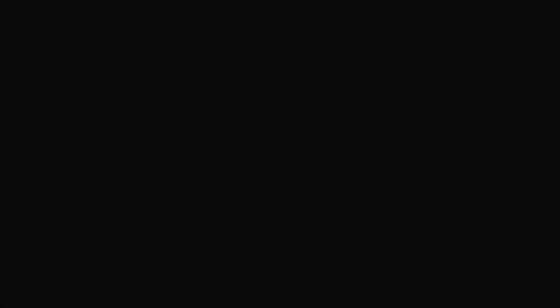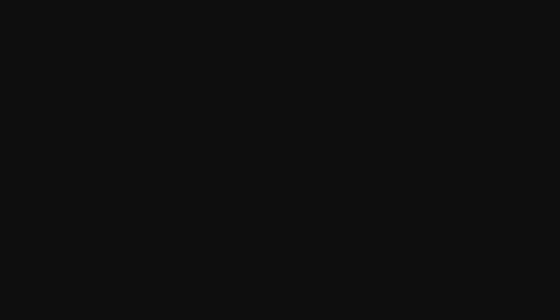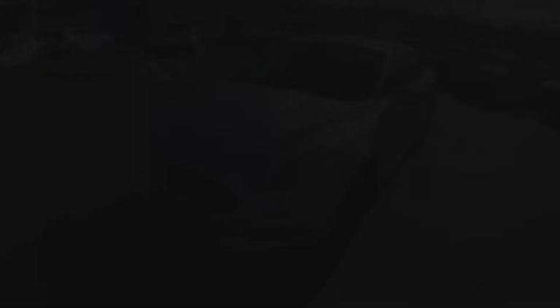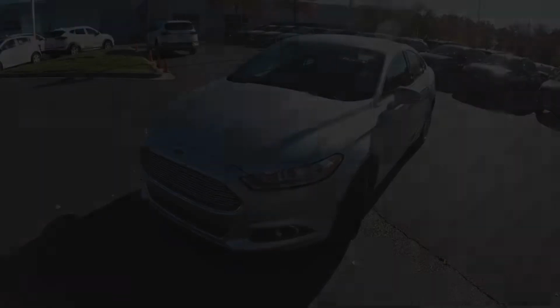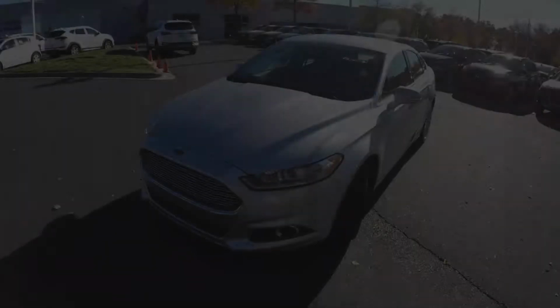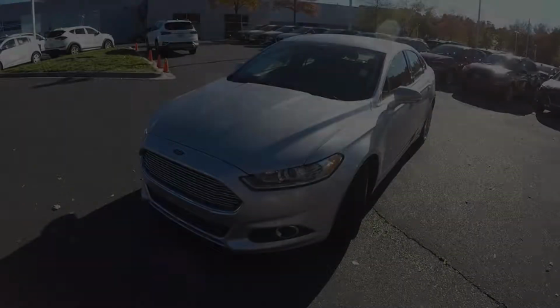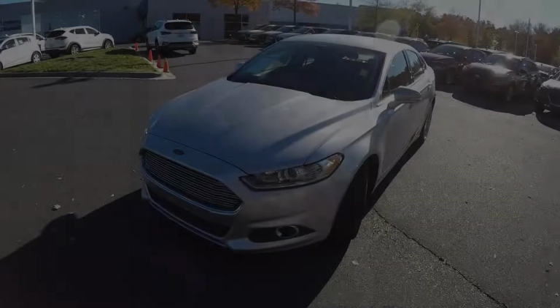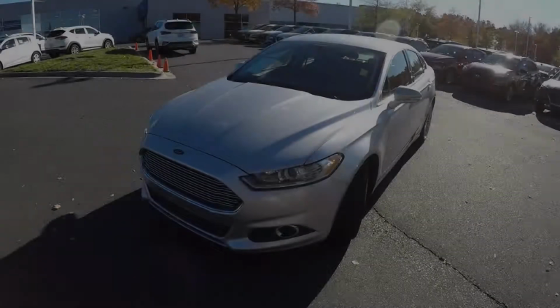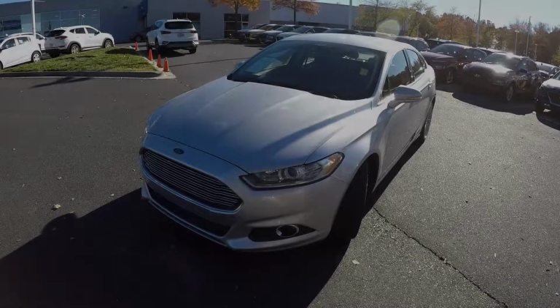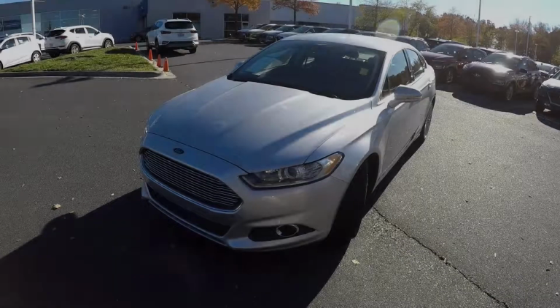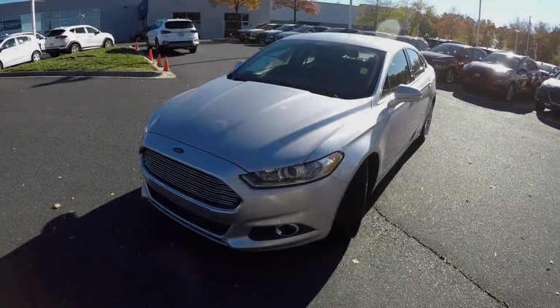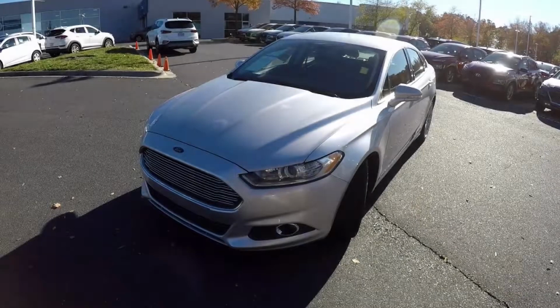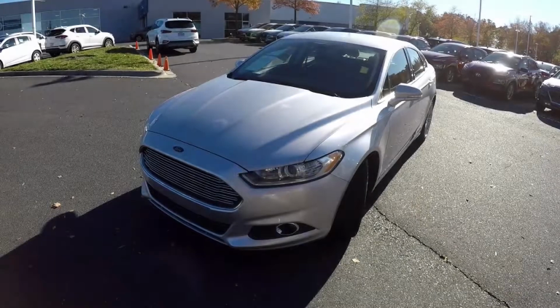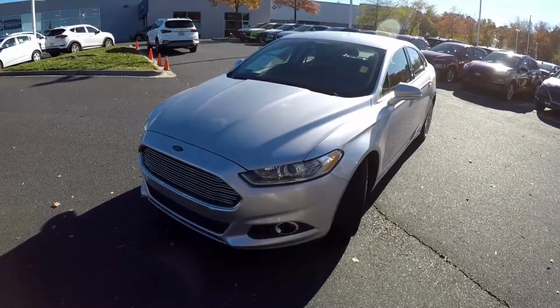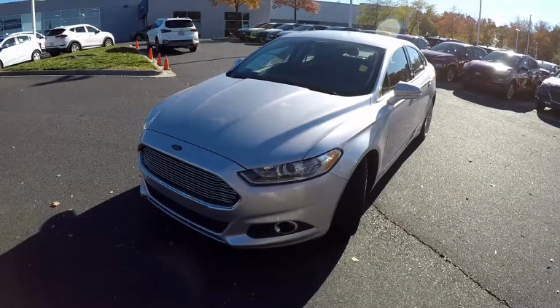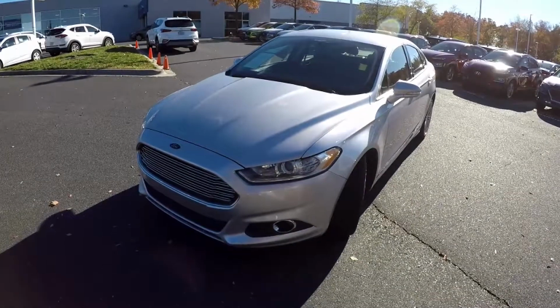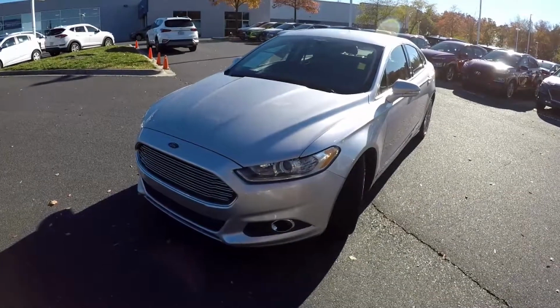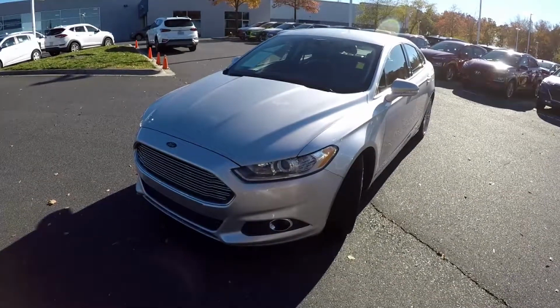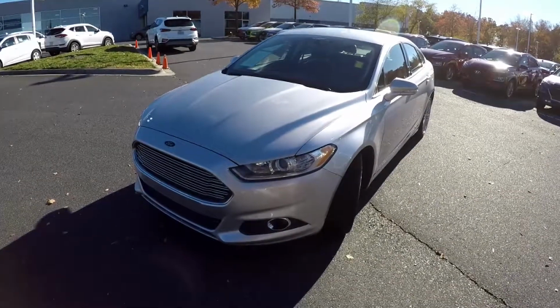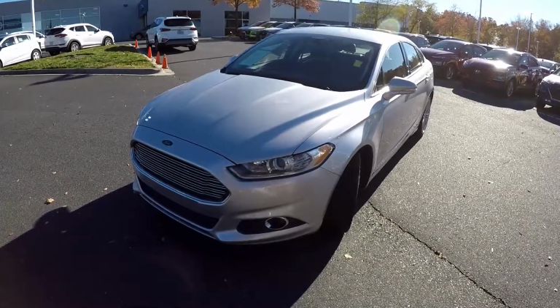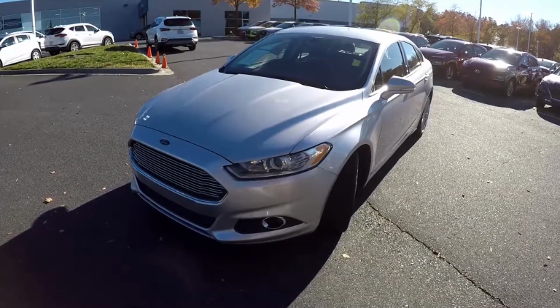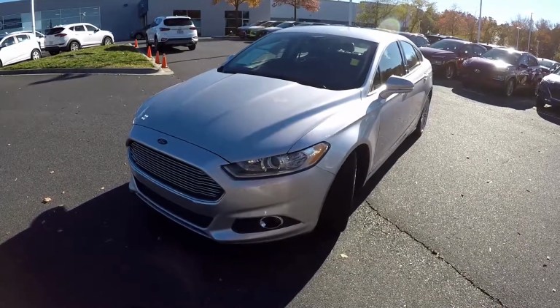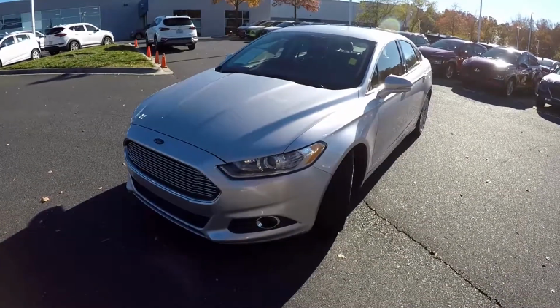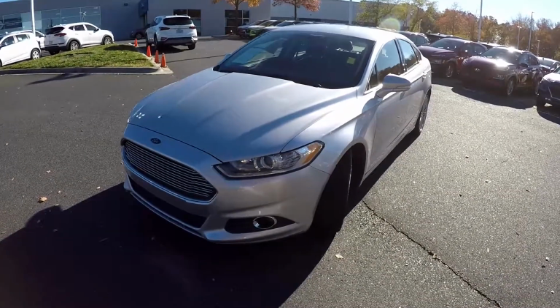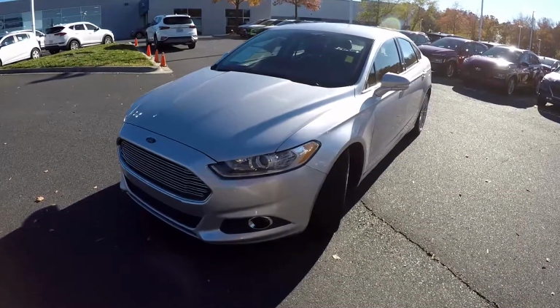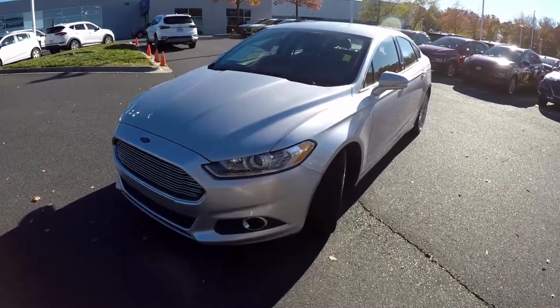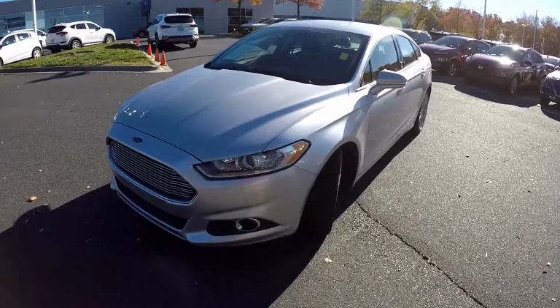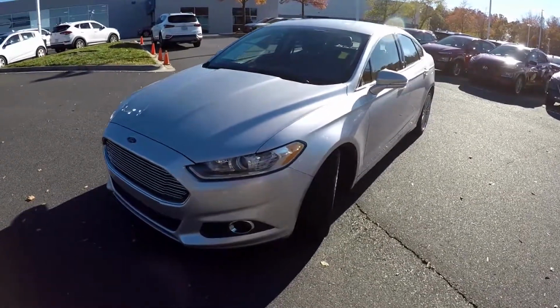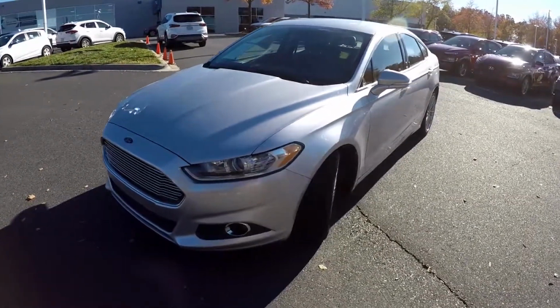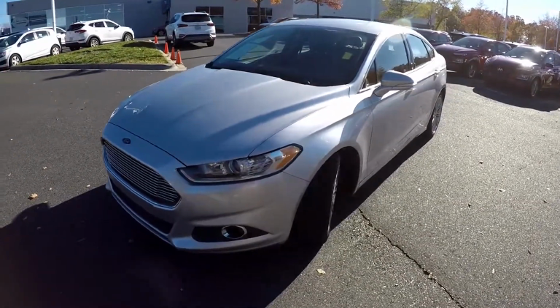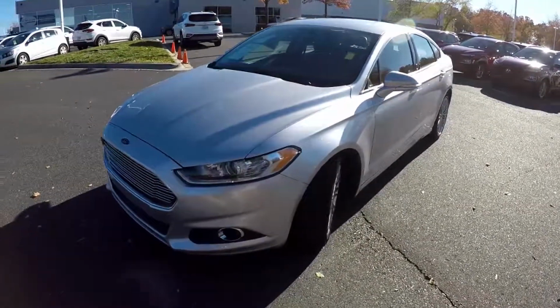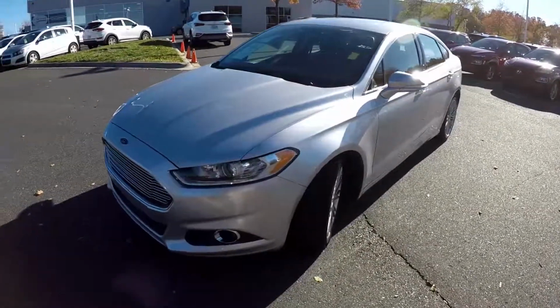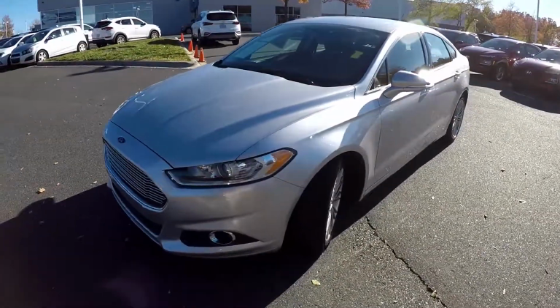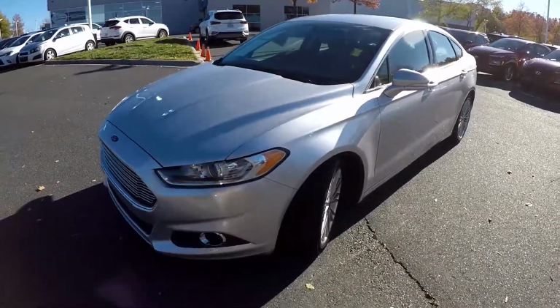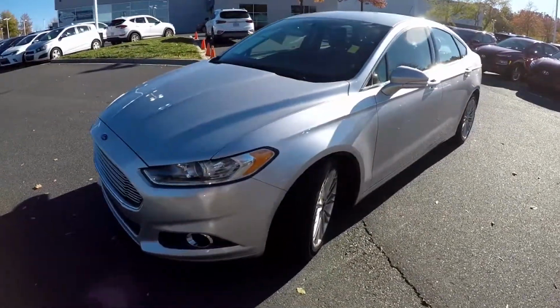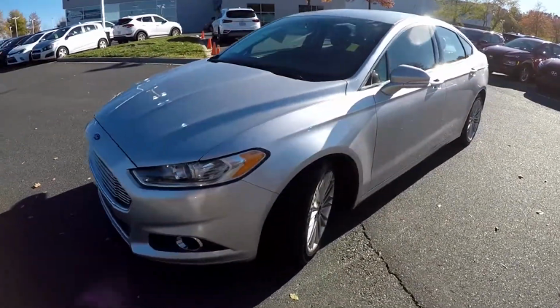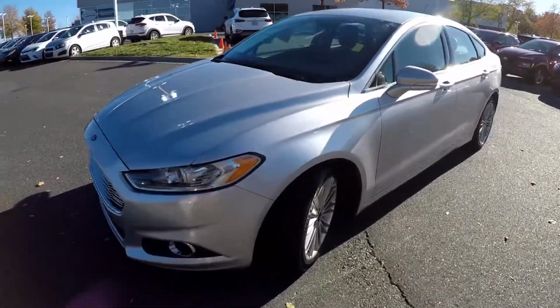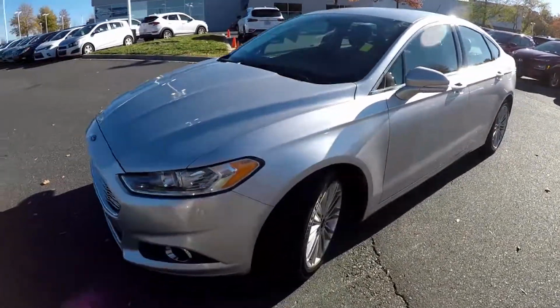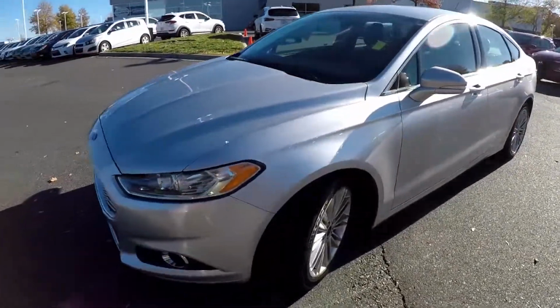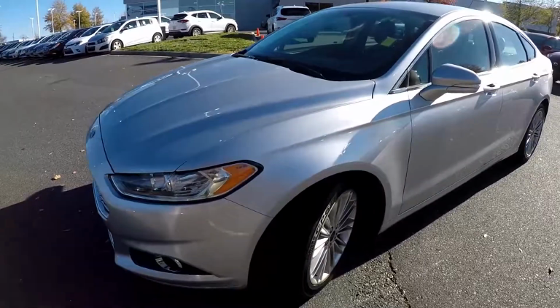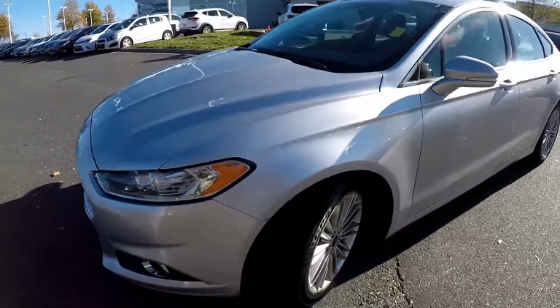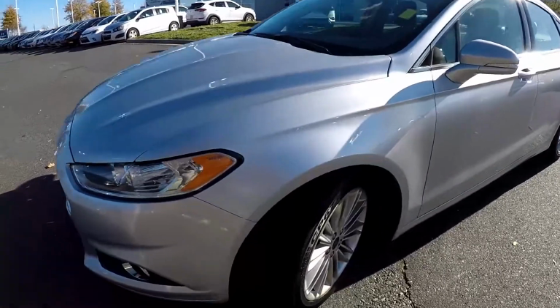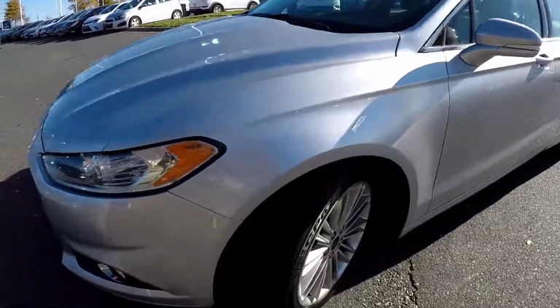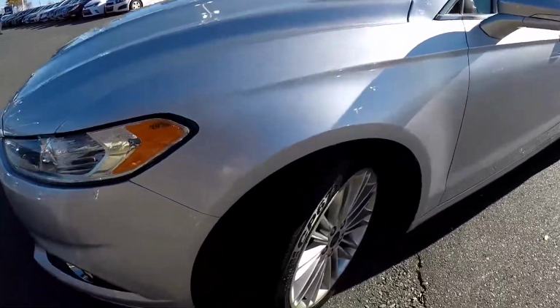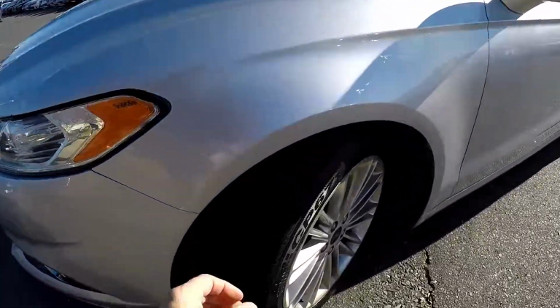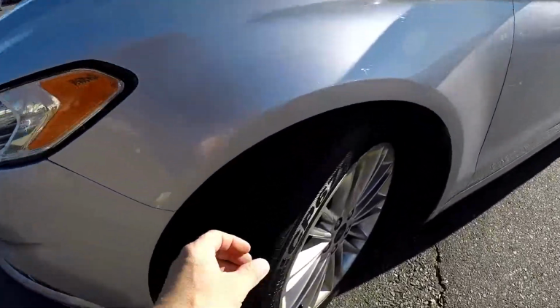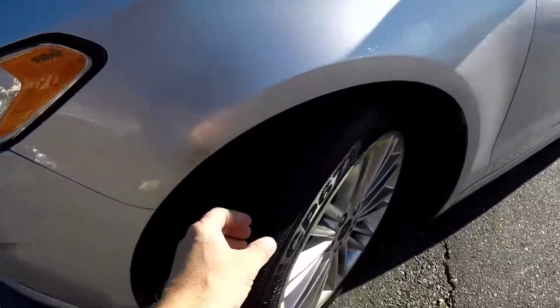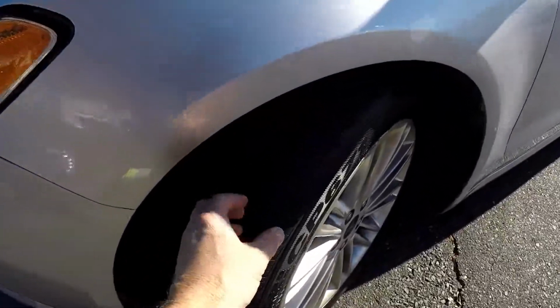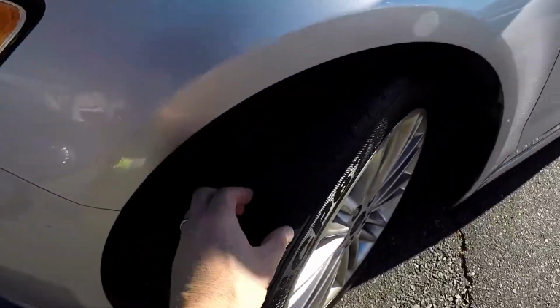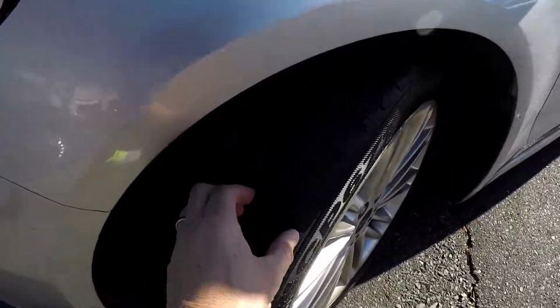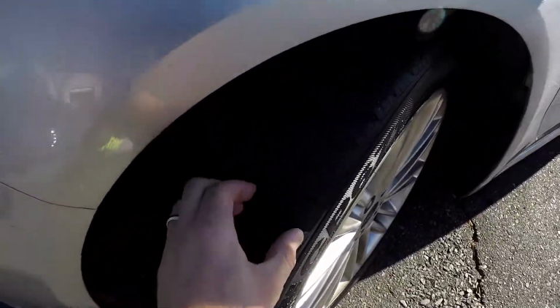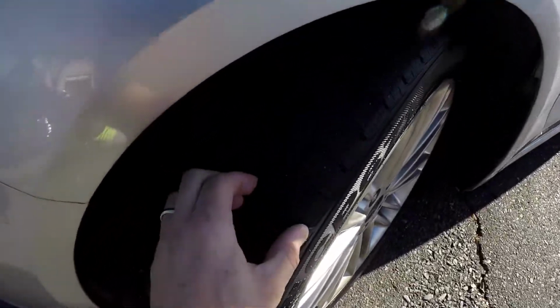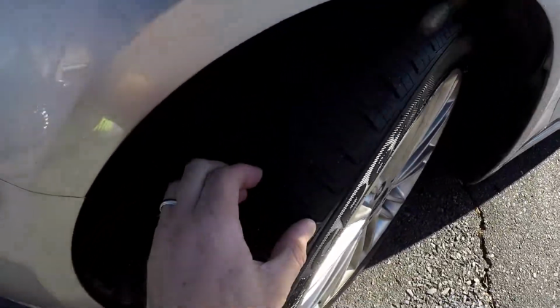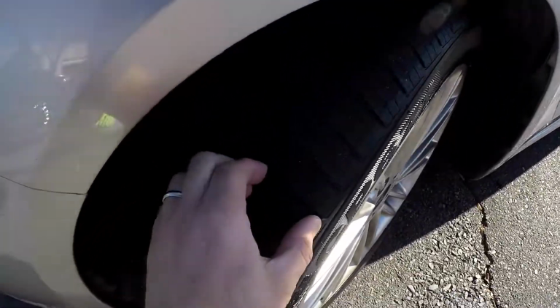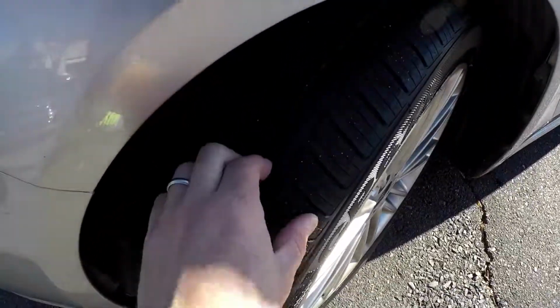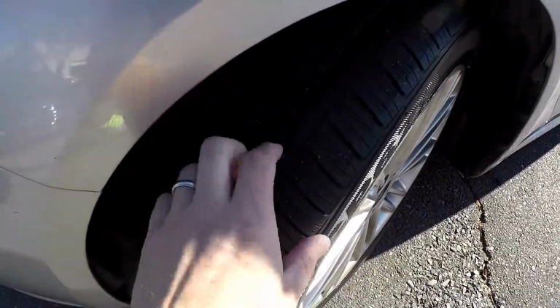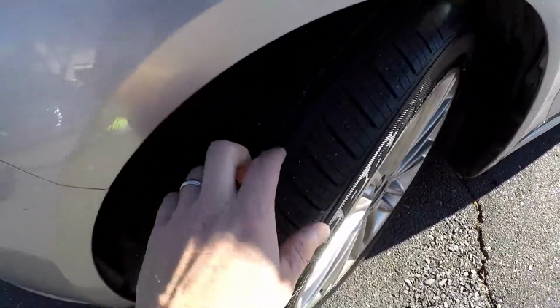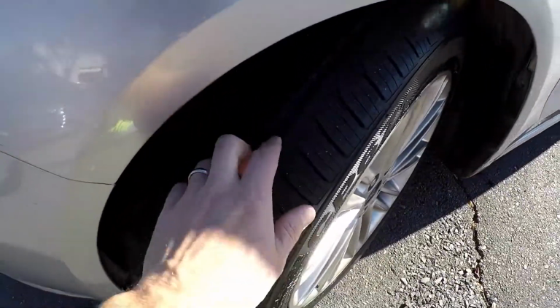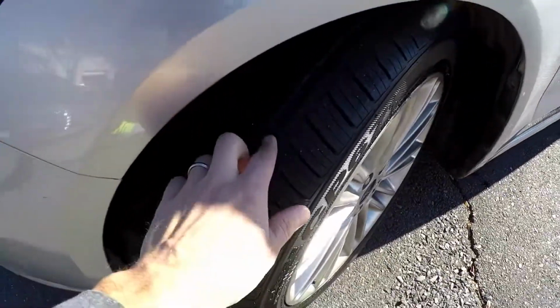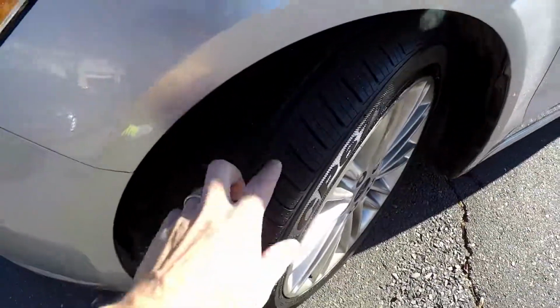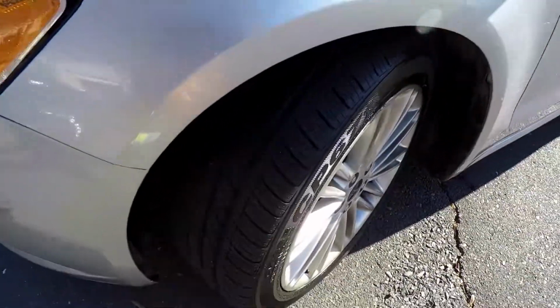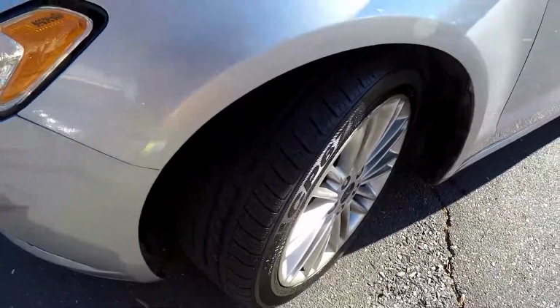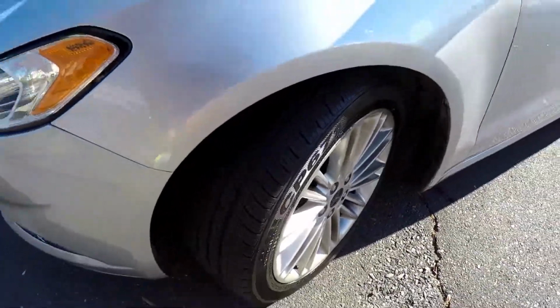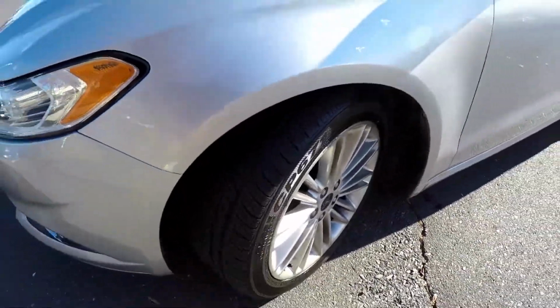Today we're at Kefir Hyundai doing a walk-around on a 2014 Ford Fusion. We're going to start right up front checking the tires.